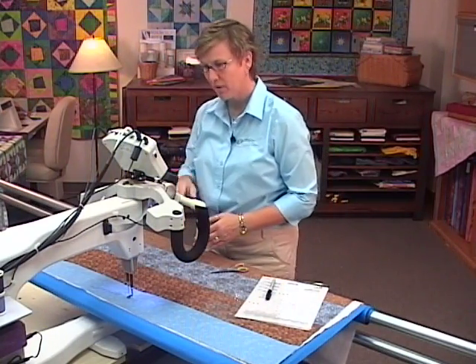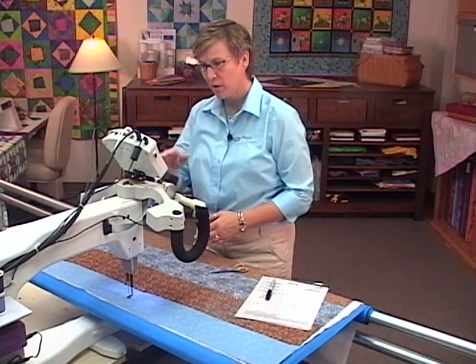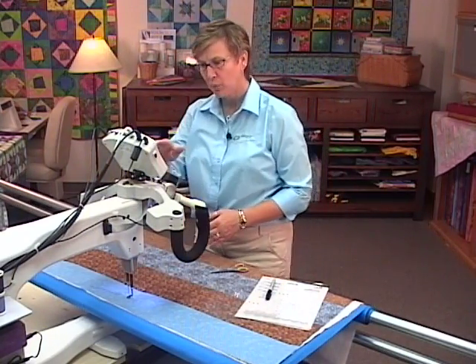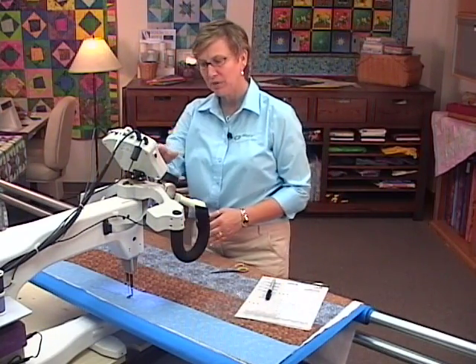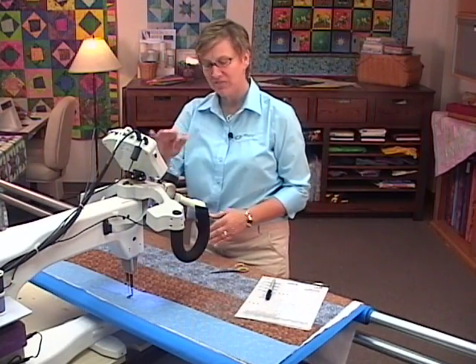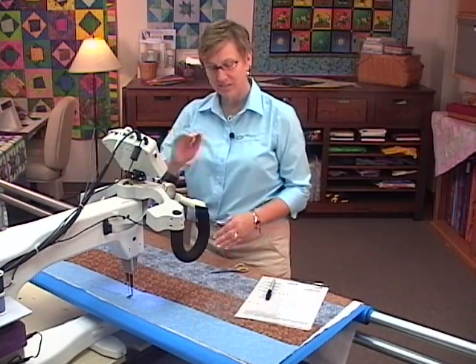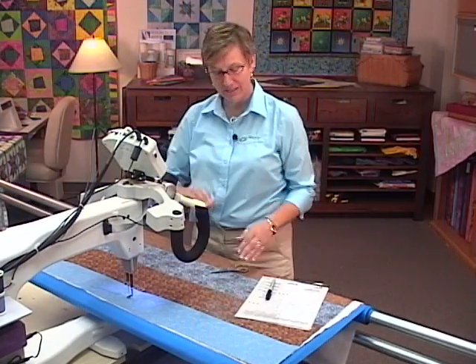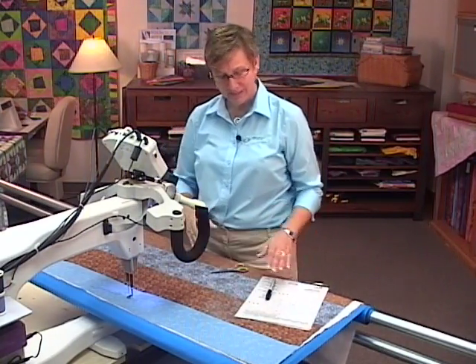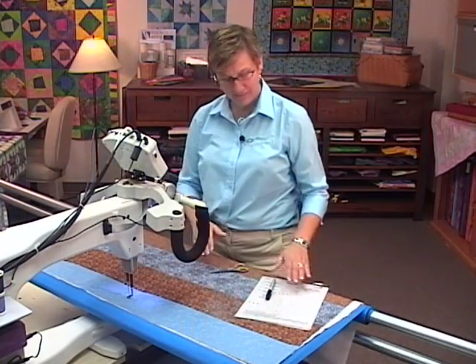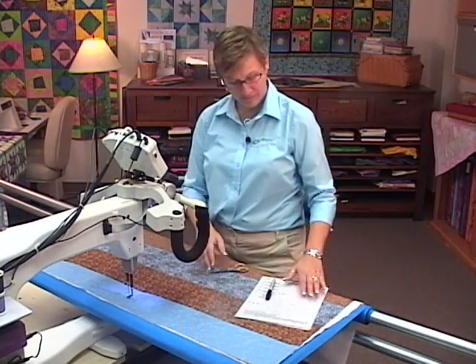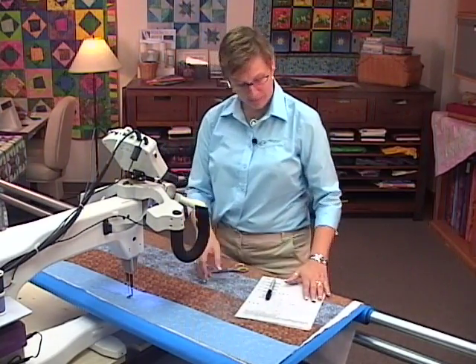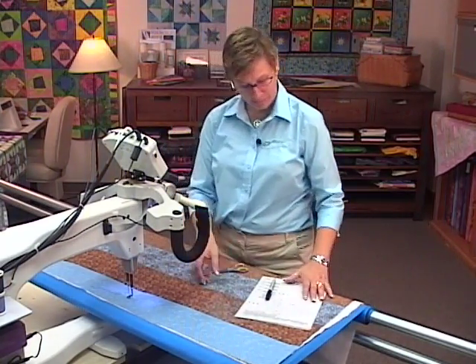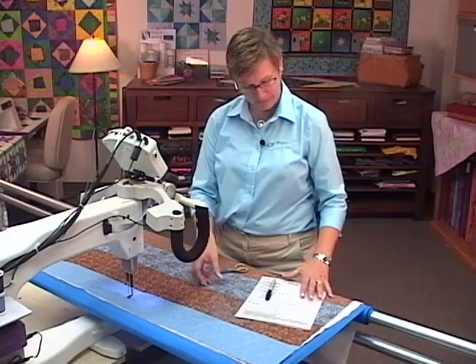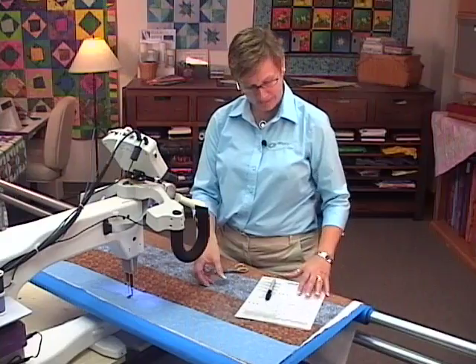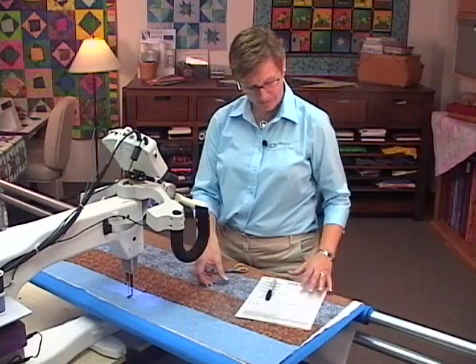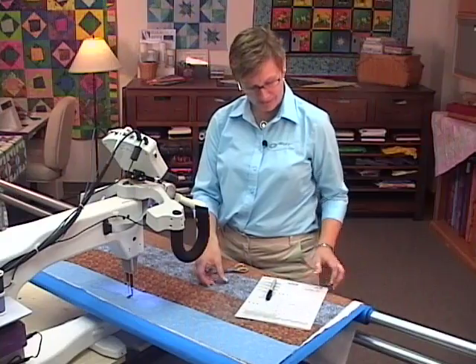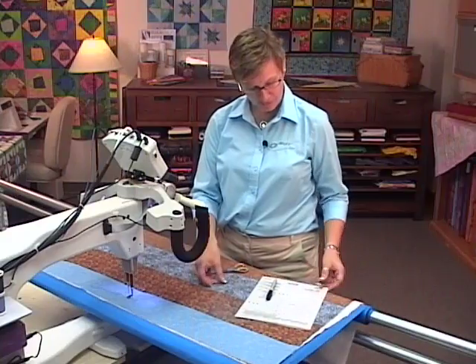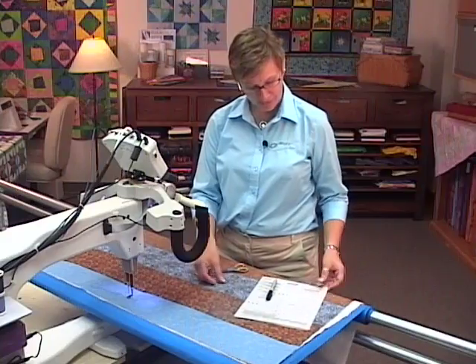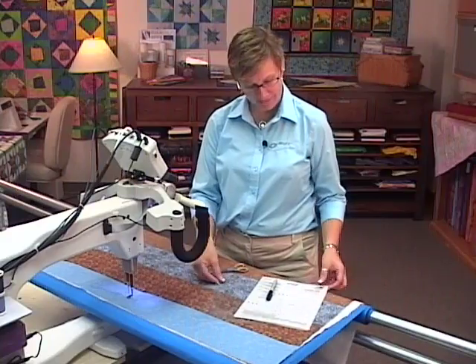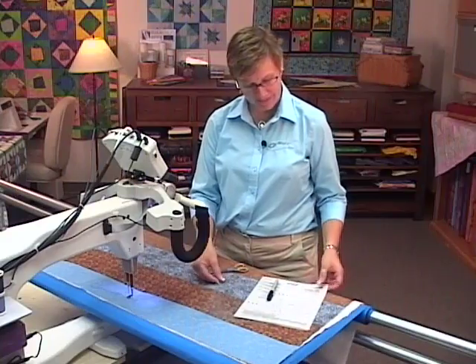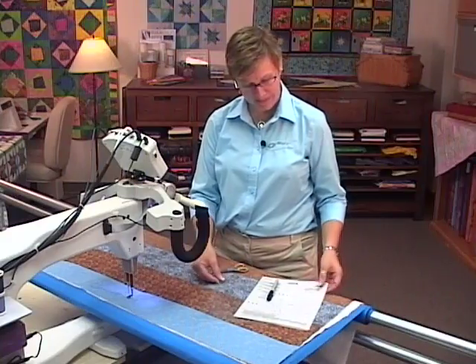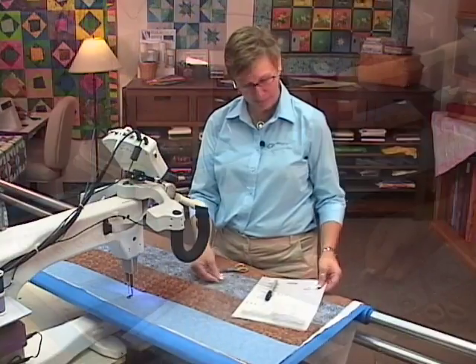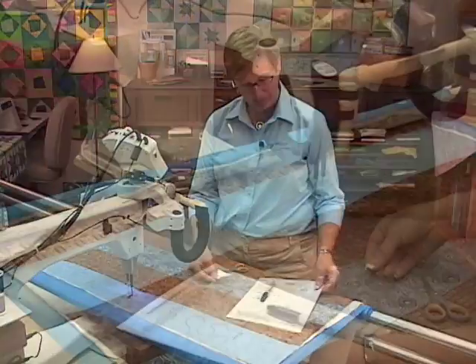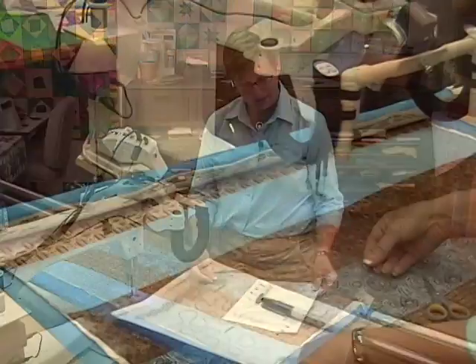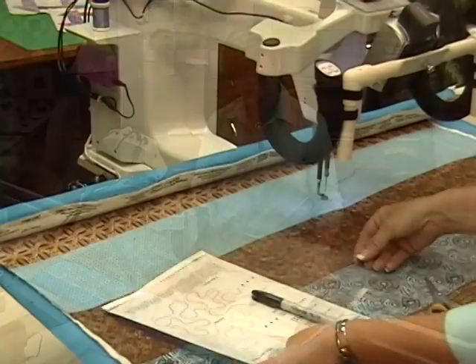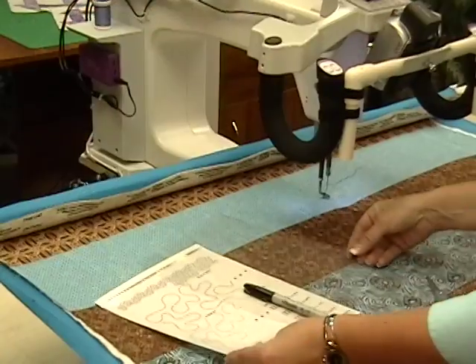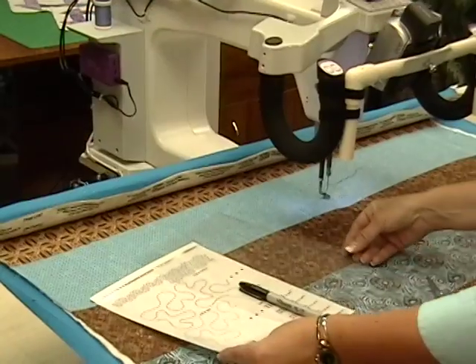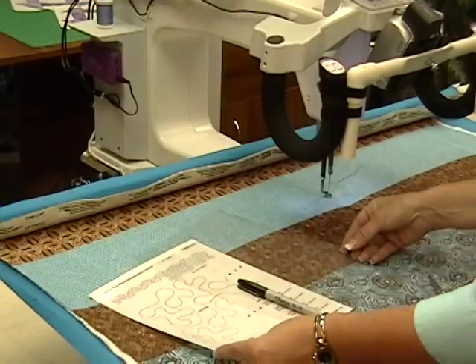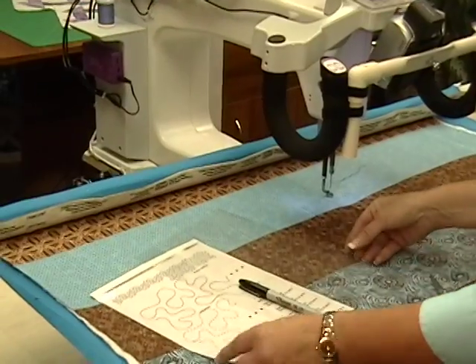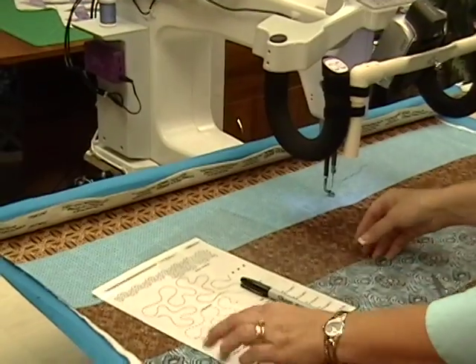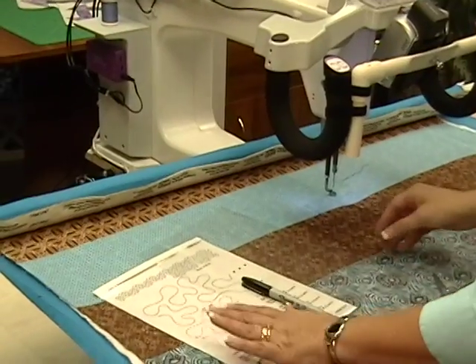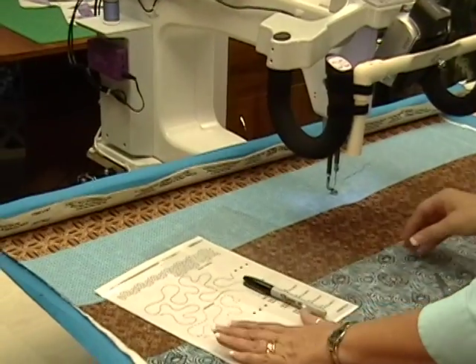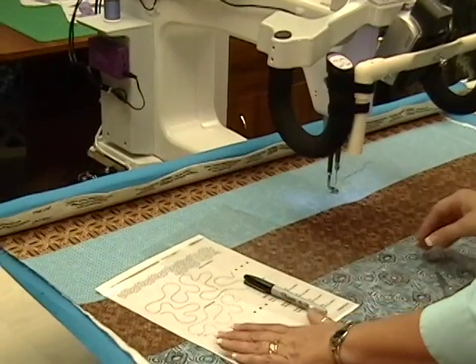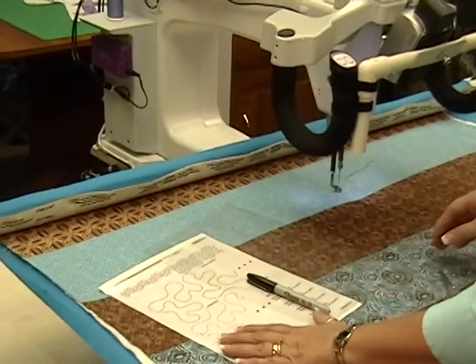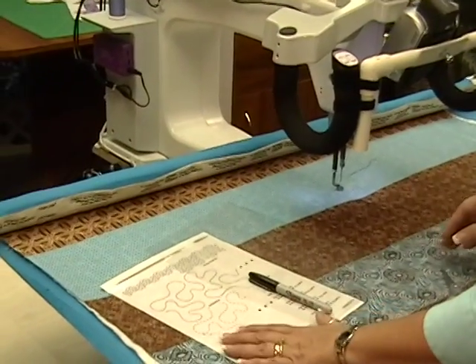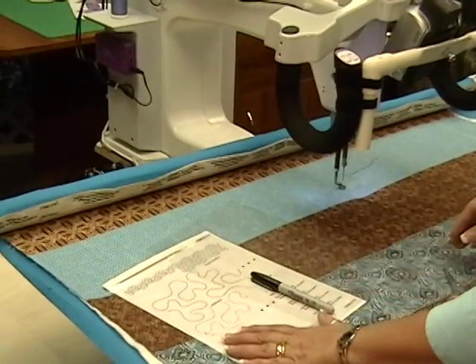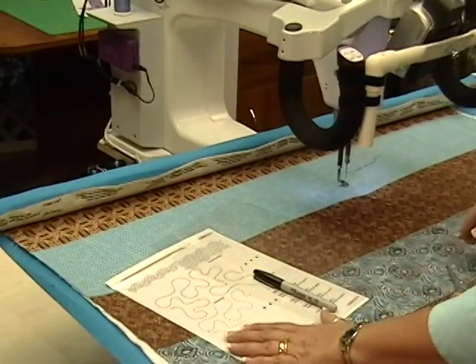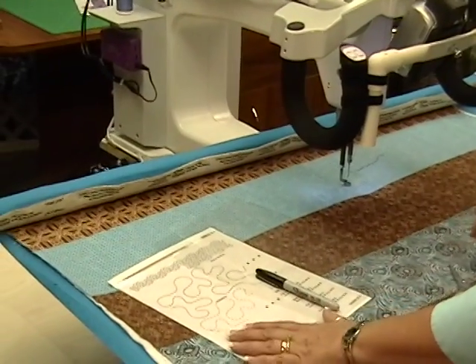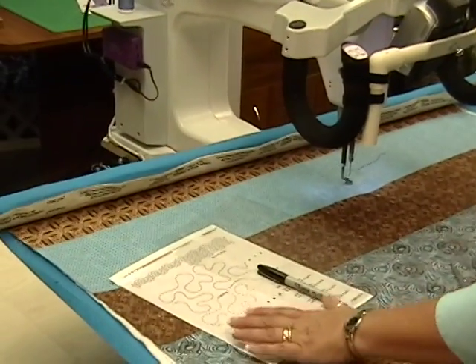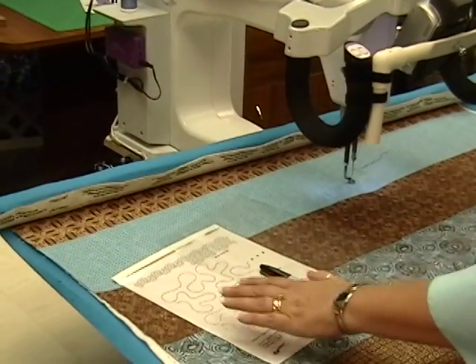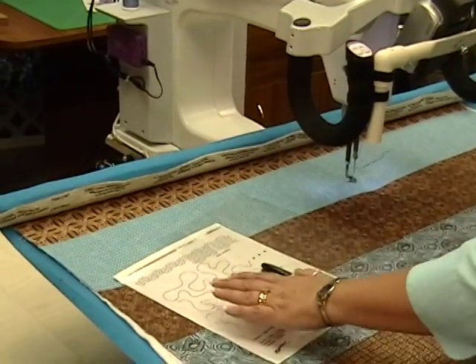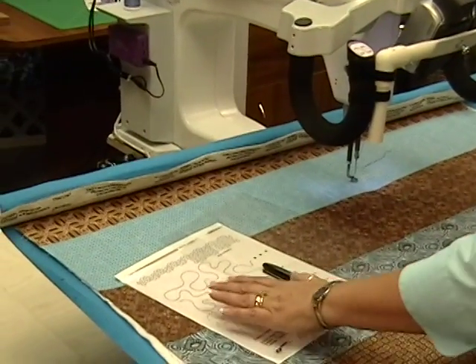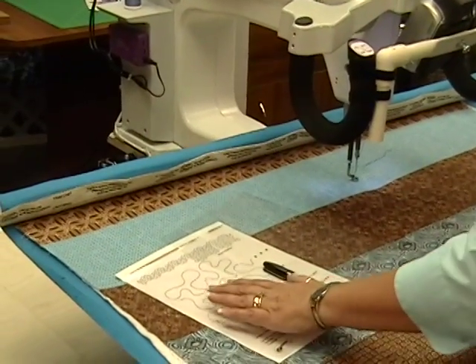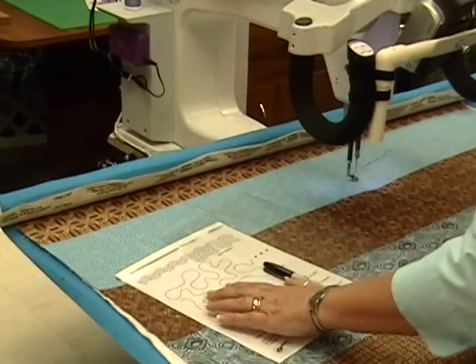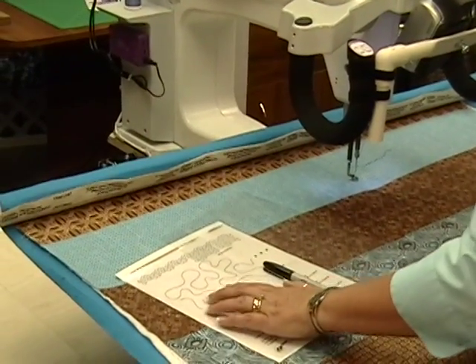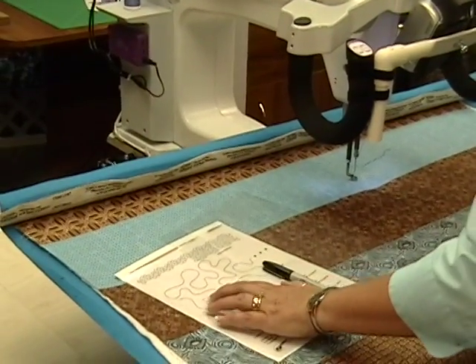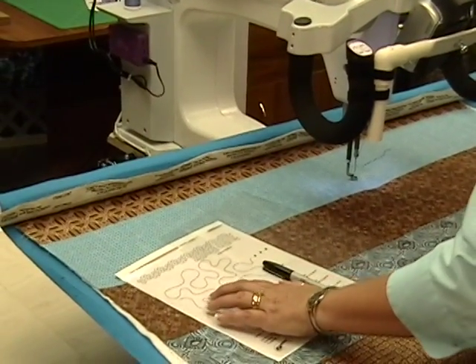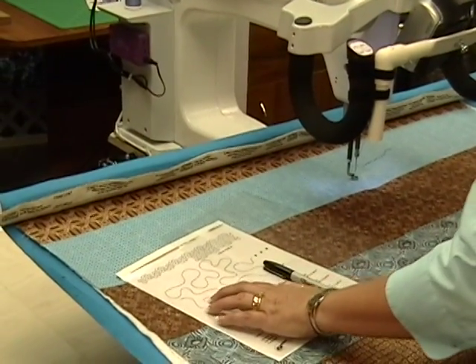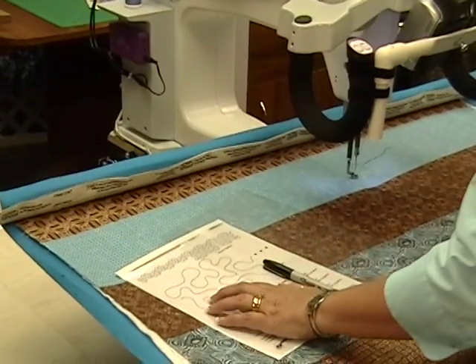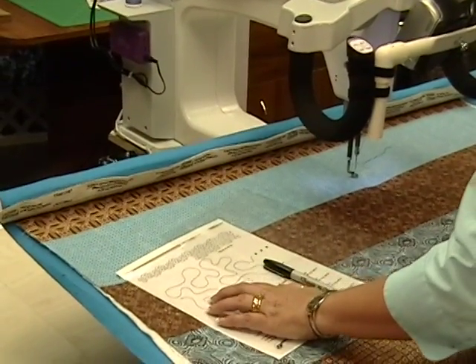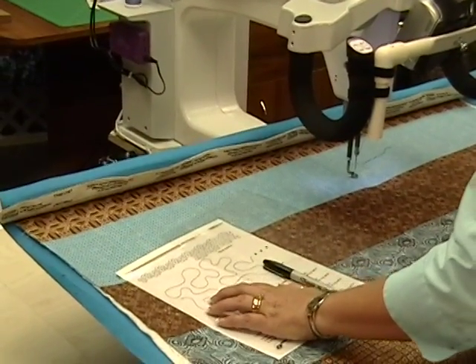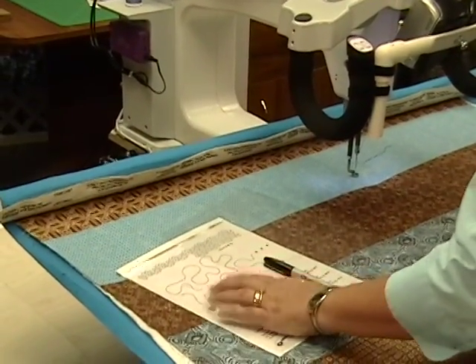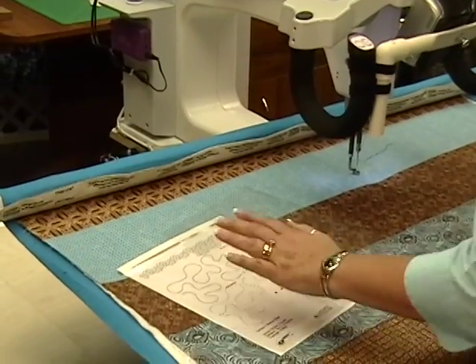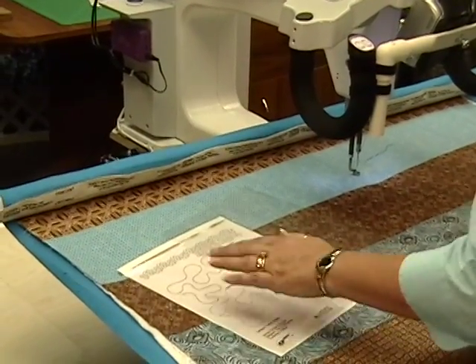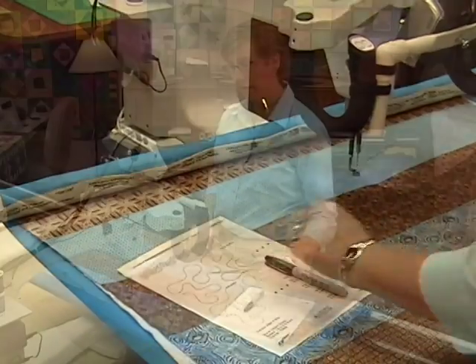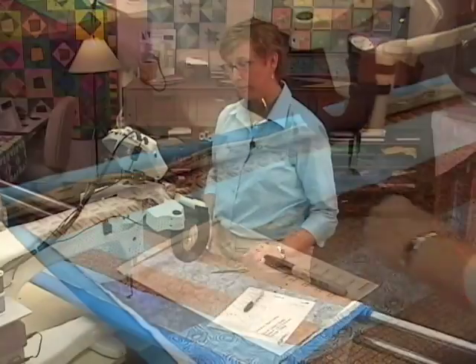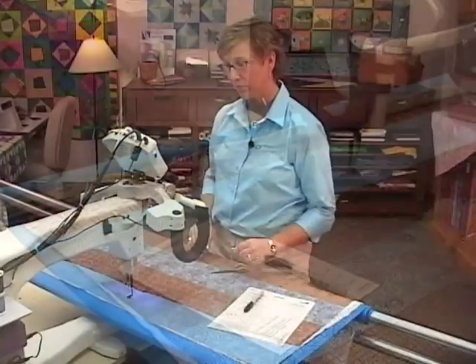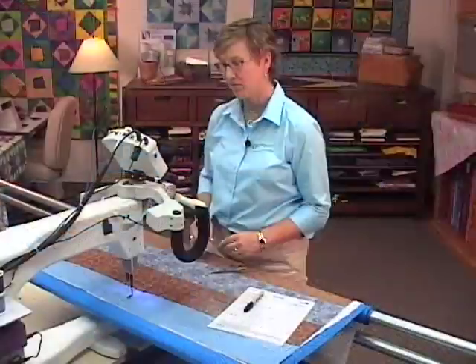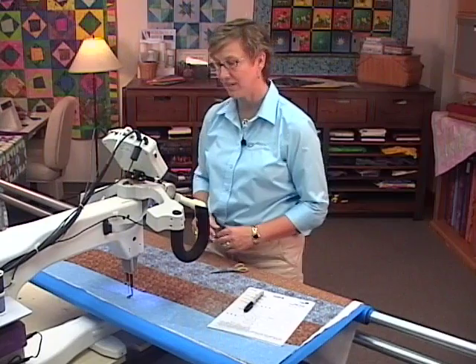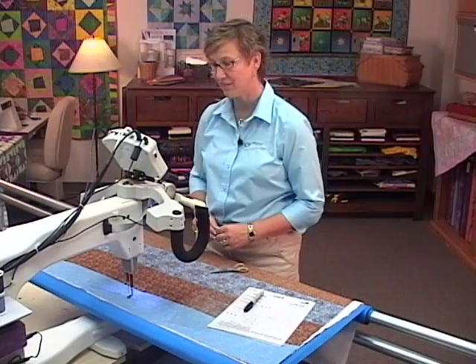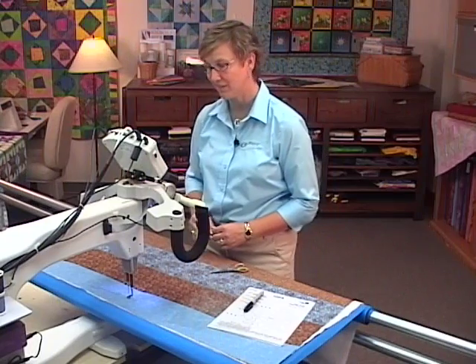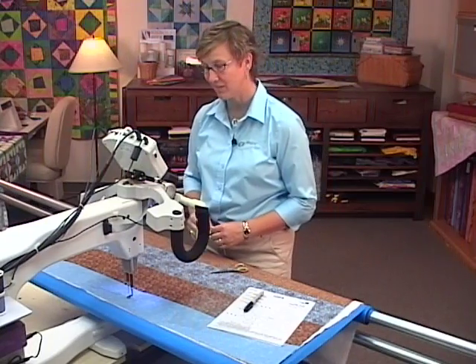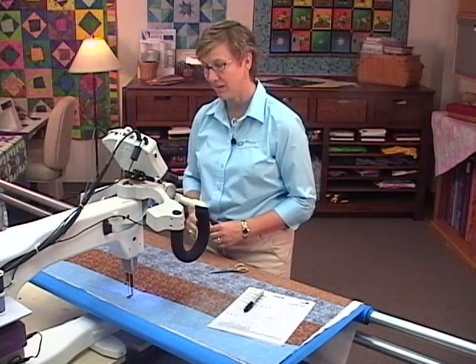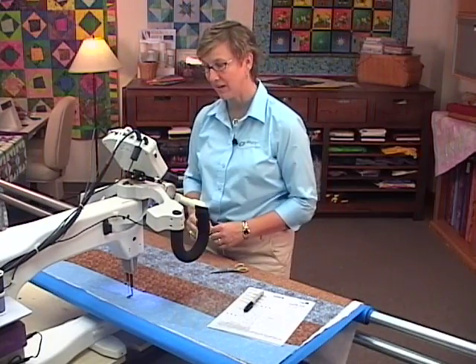We've selected the stippling design, so I have the template of the stippling design here, and that's proportional yes, at 100% in size.